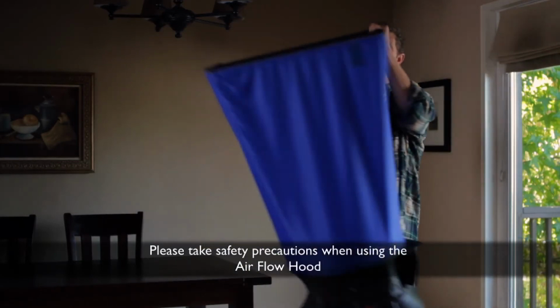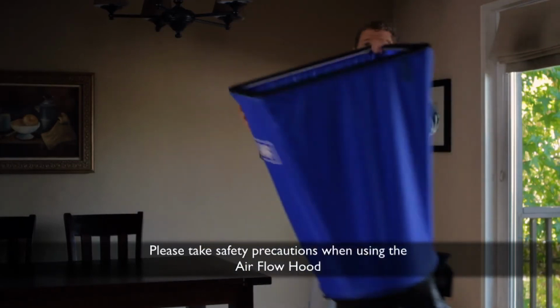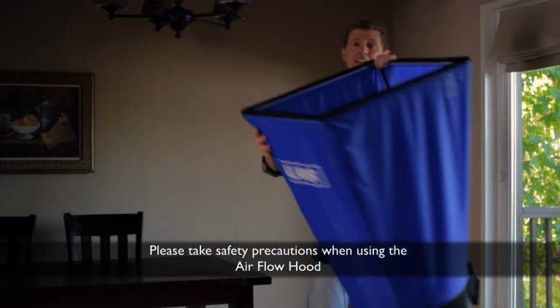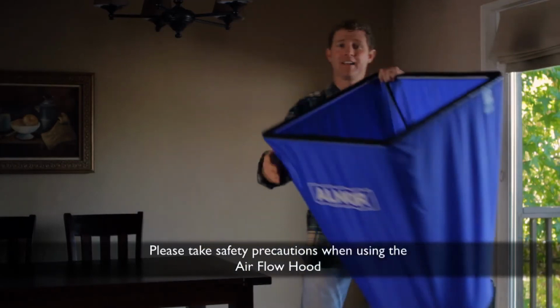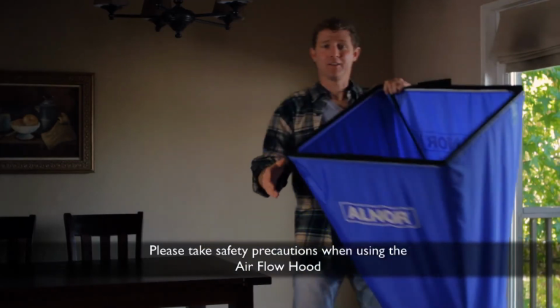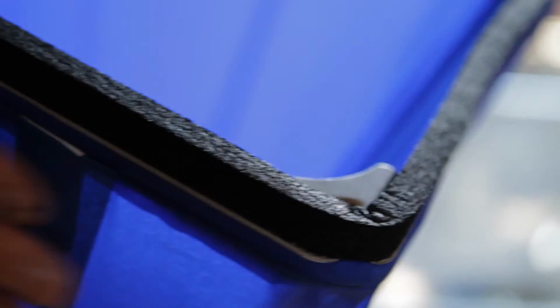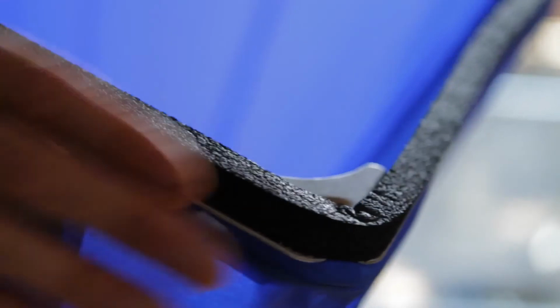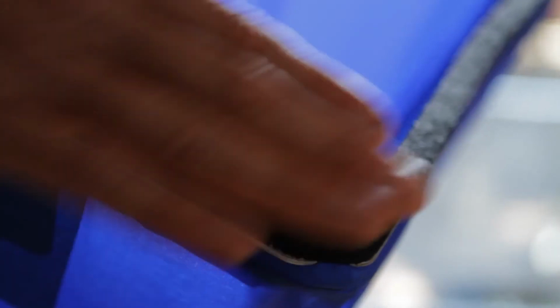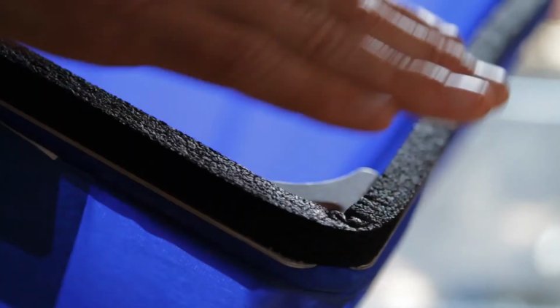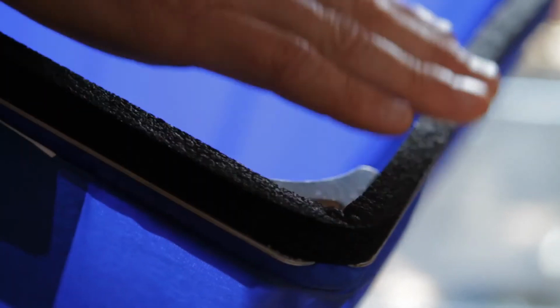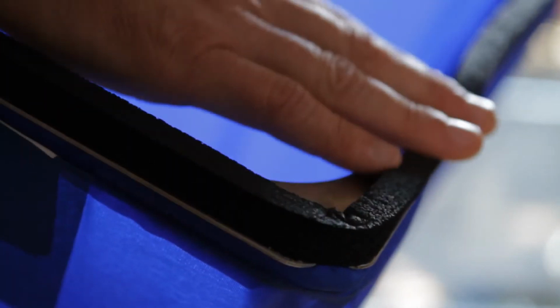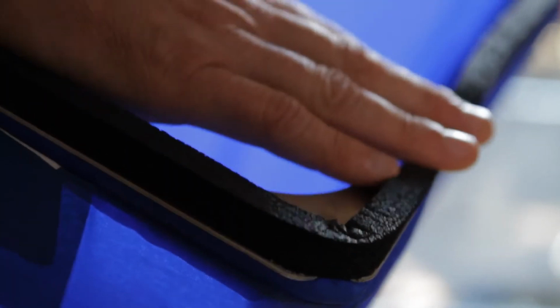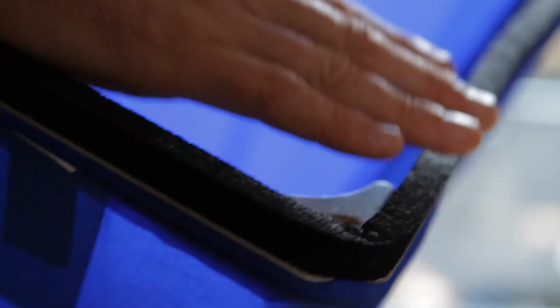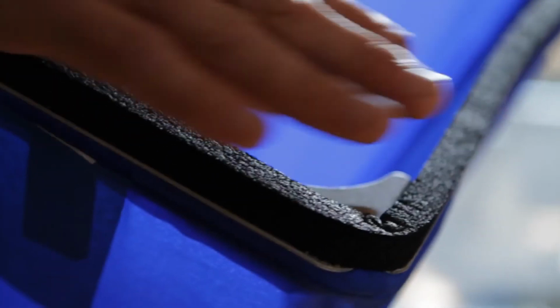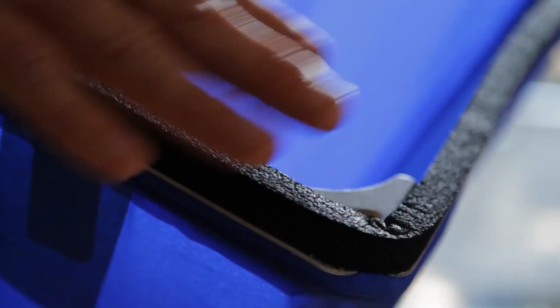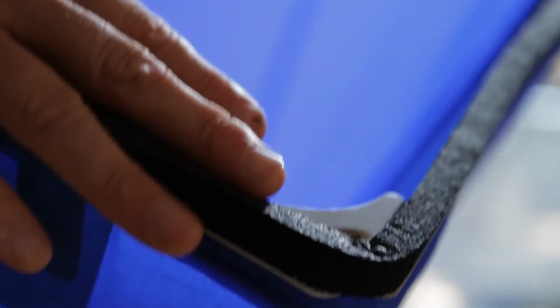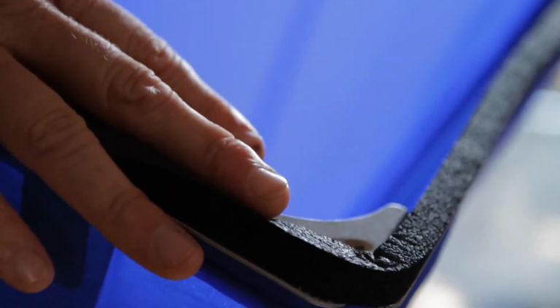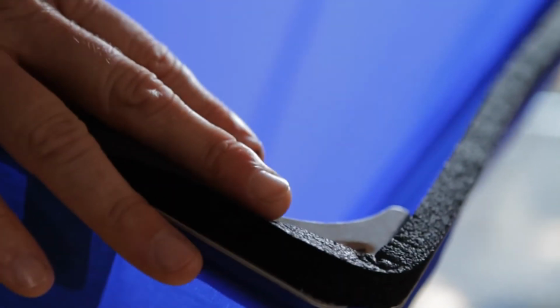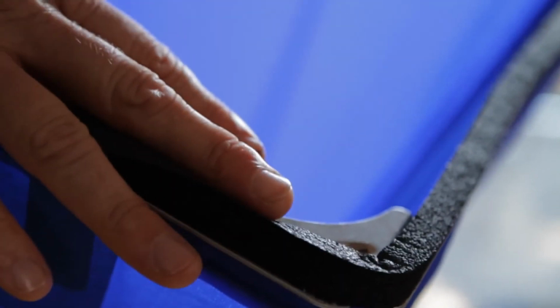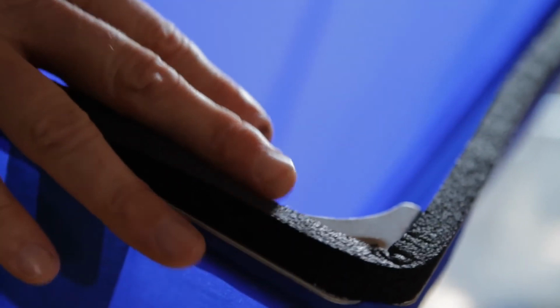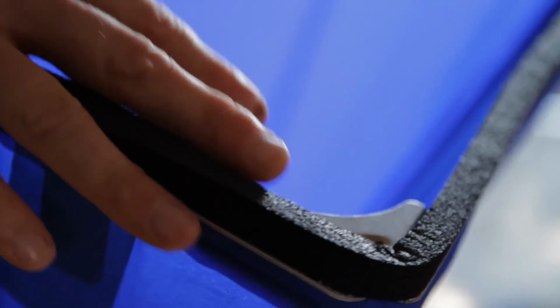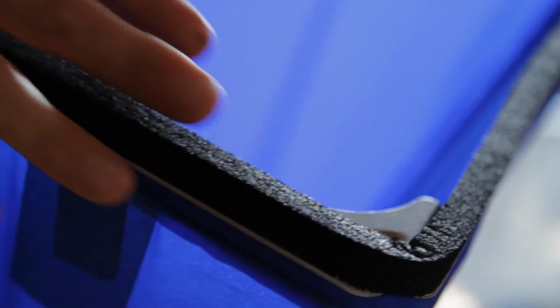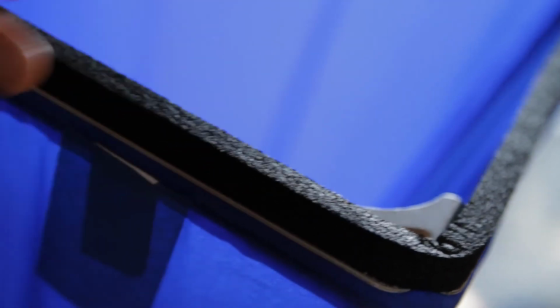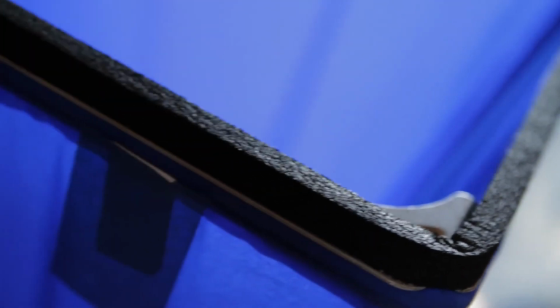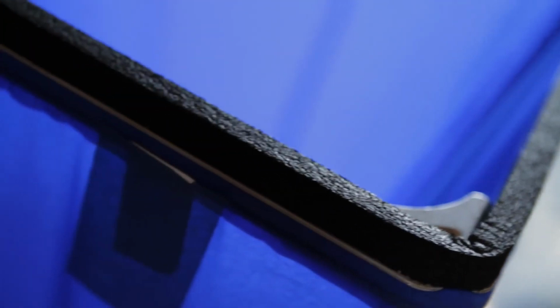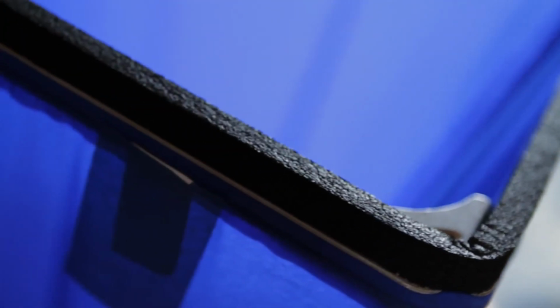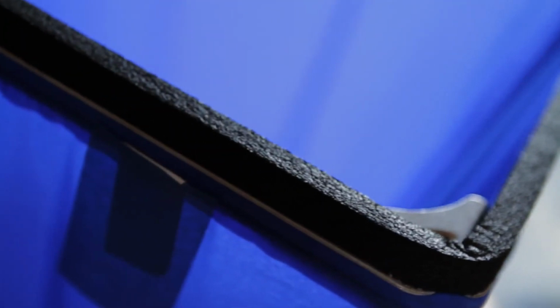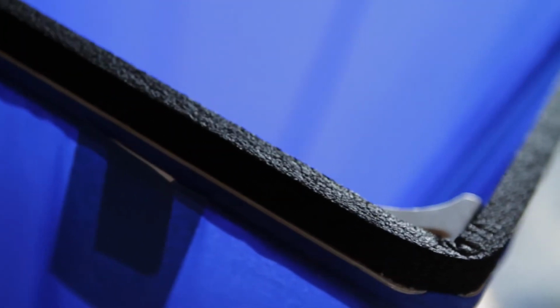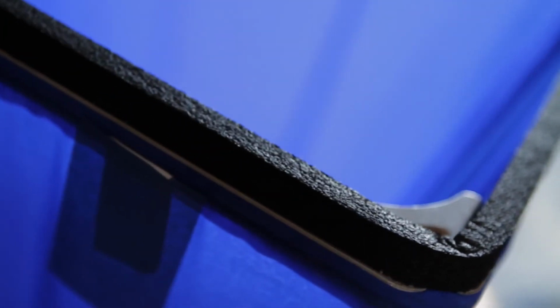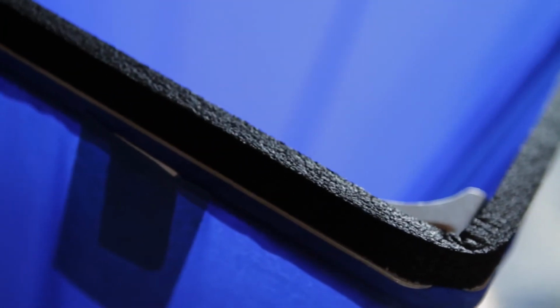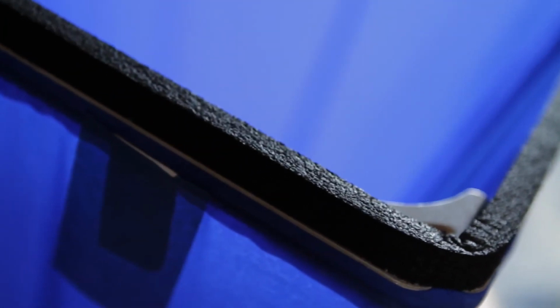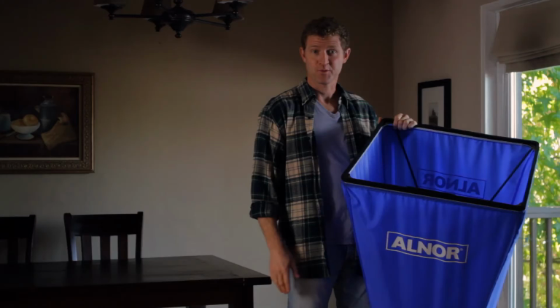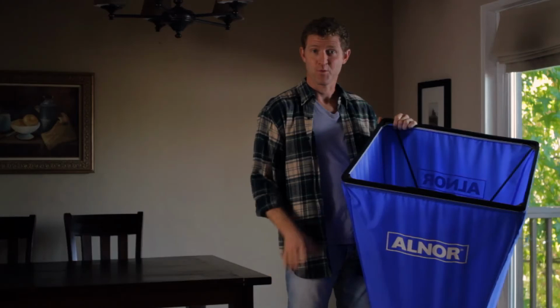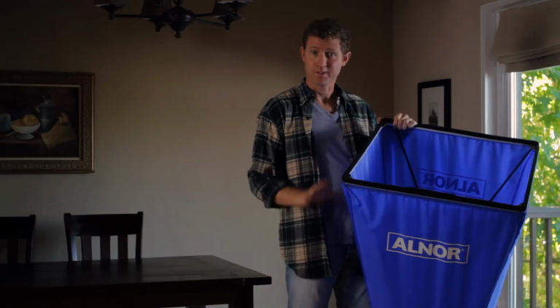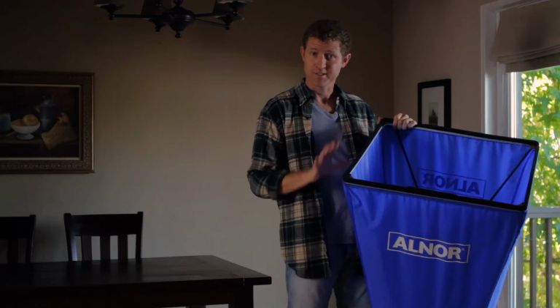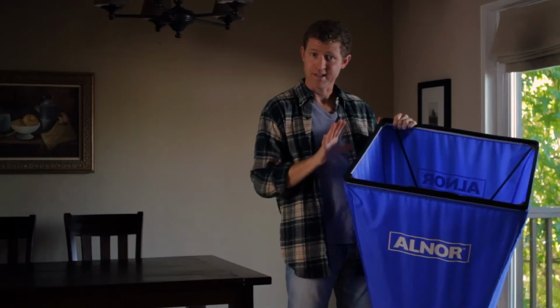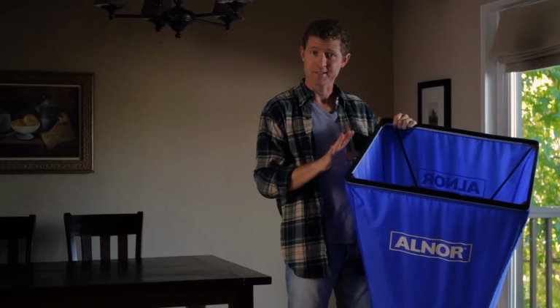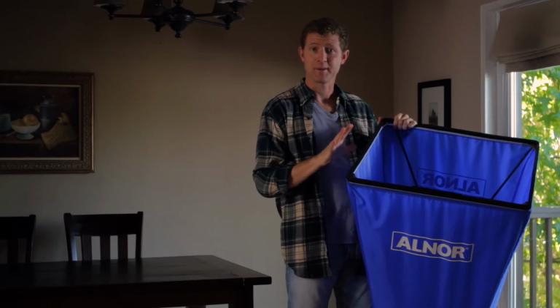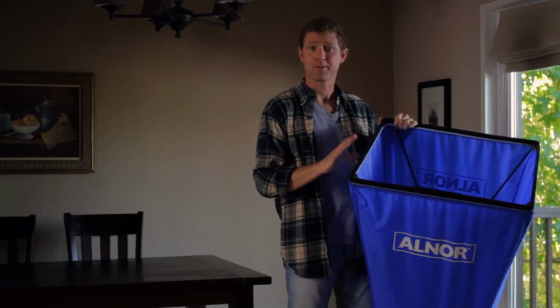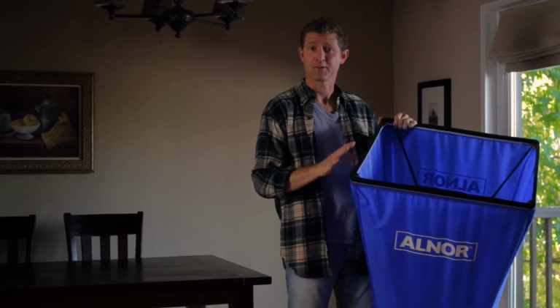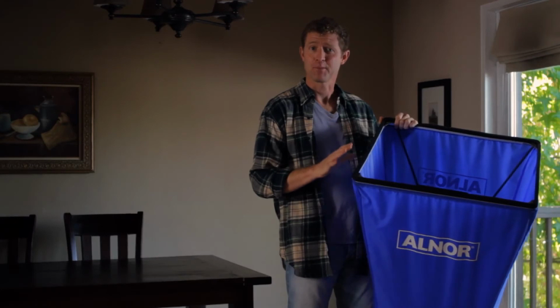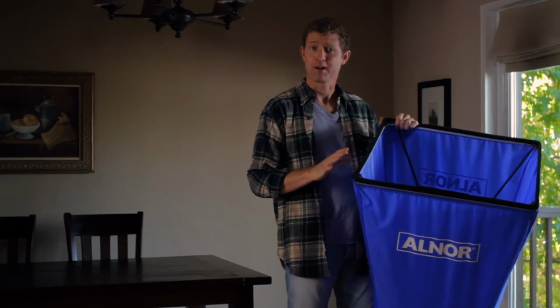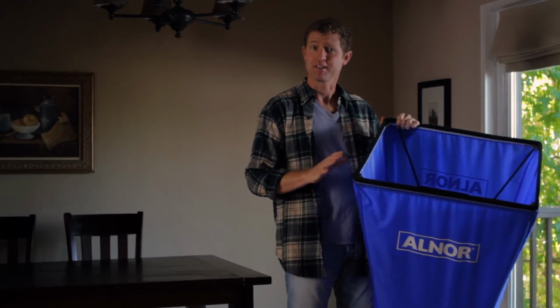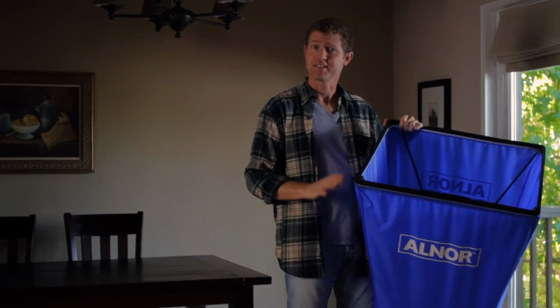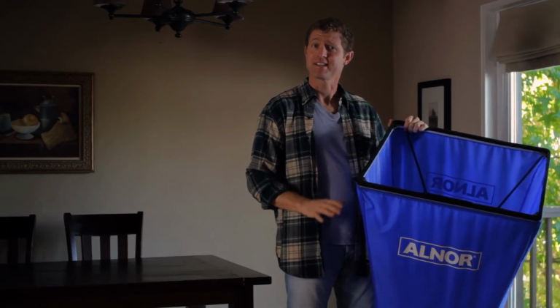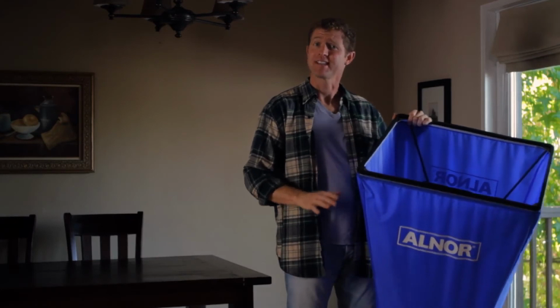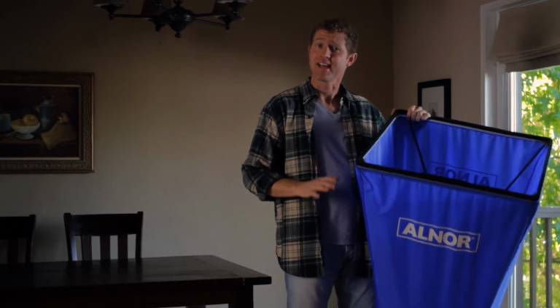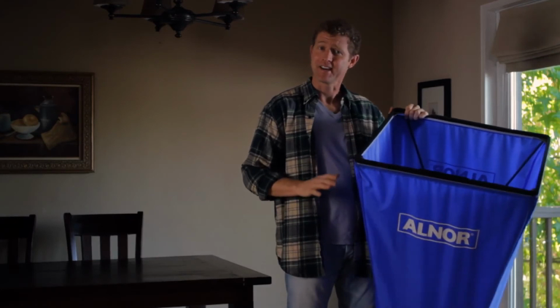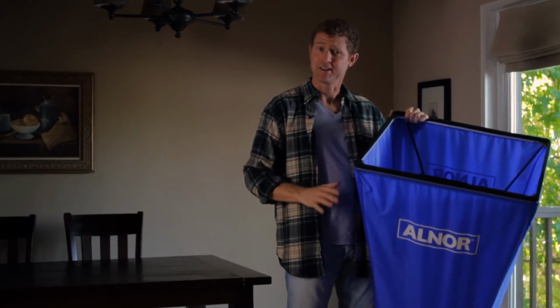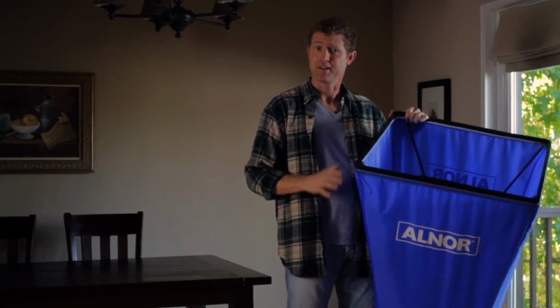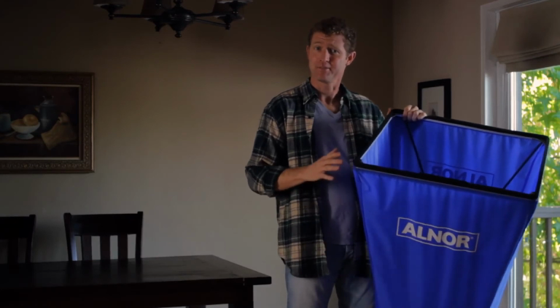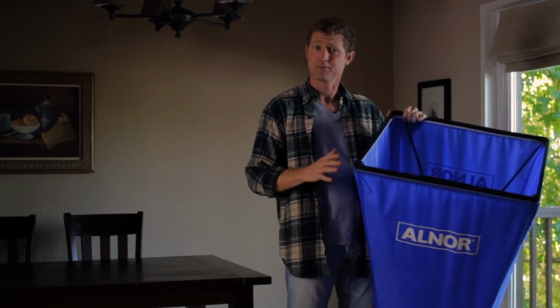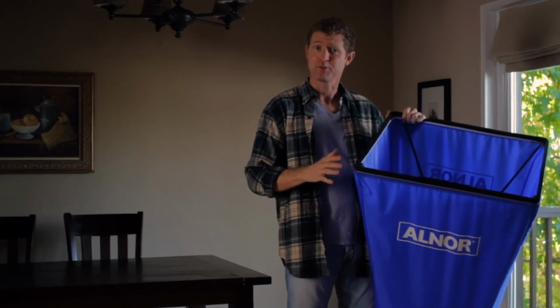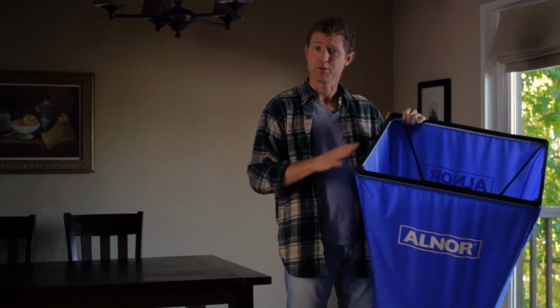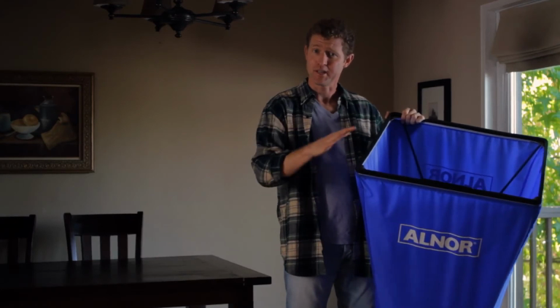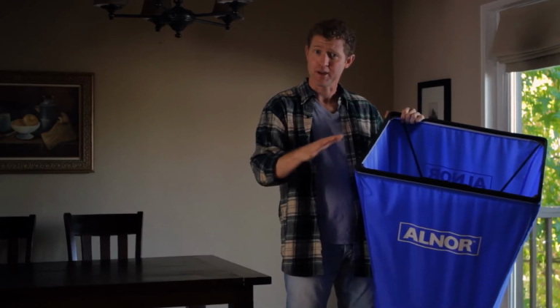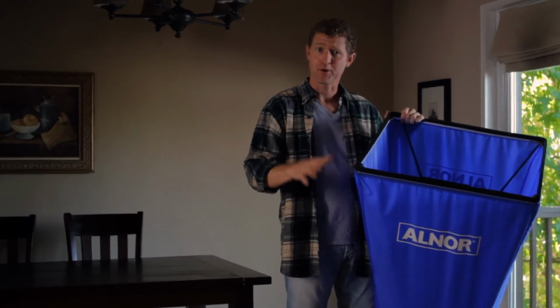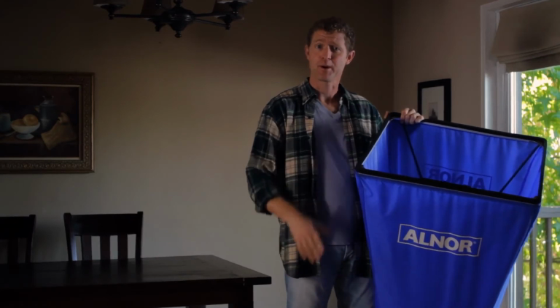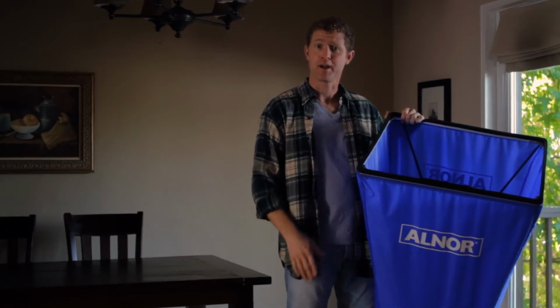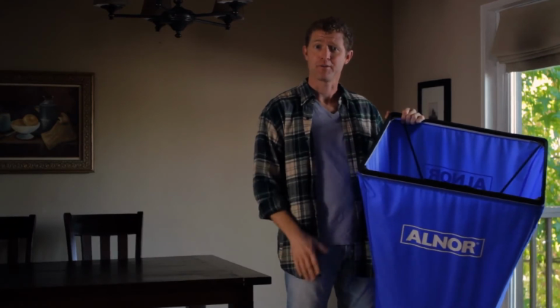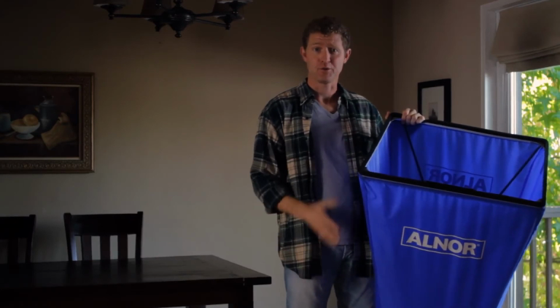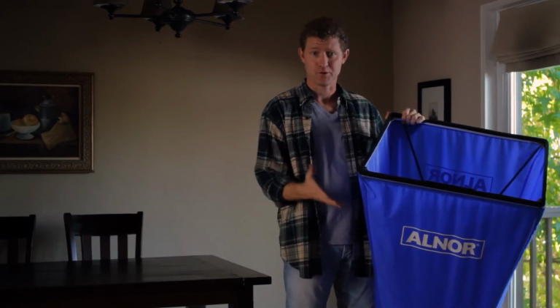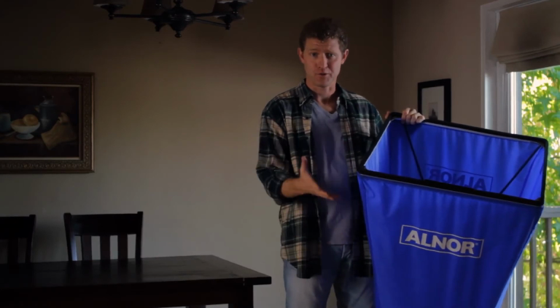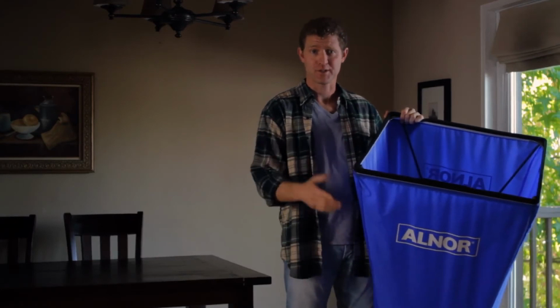This foam edge is what seals the hood when you press it over the vent. What's nice about this model is that it's light enough so you can carry it around and use it yourself.